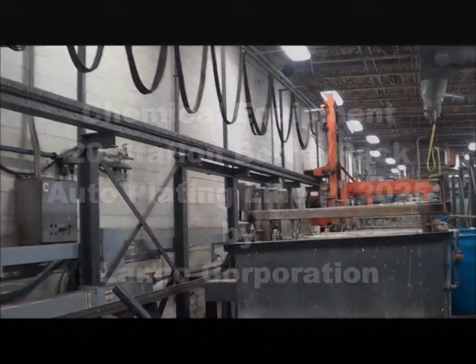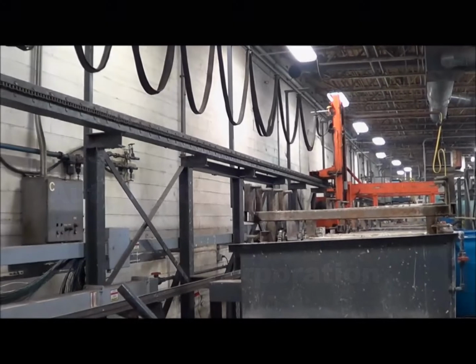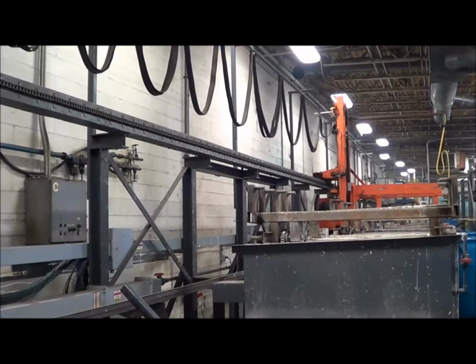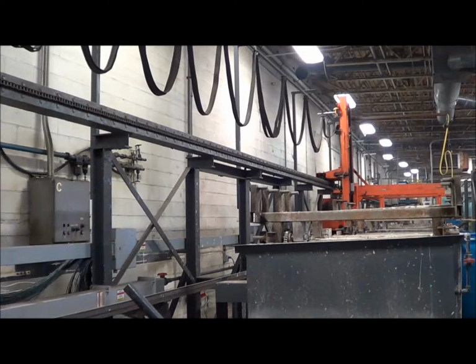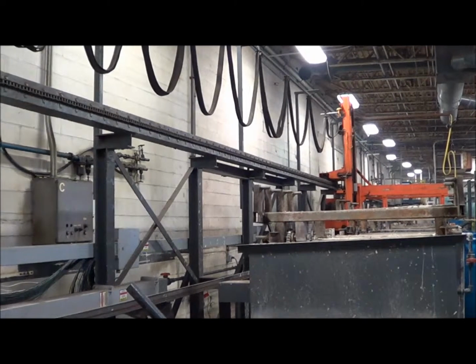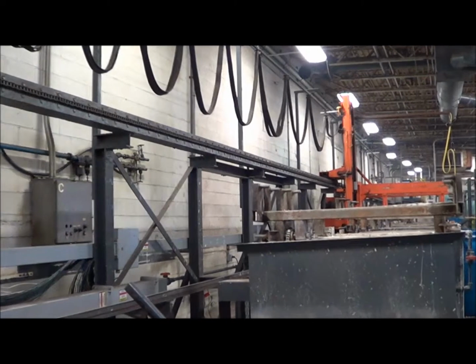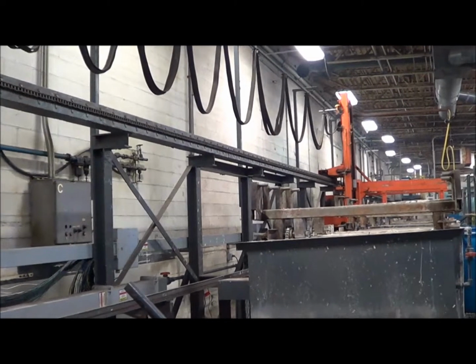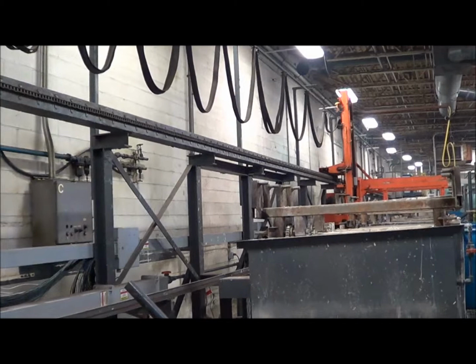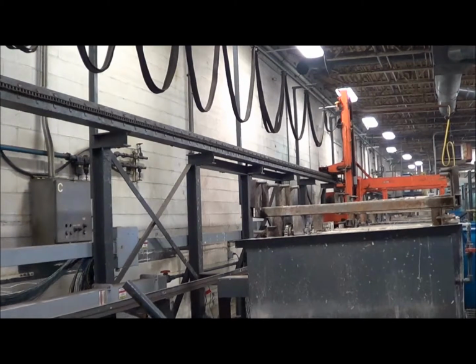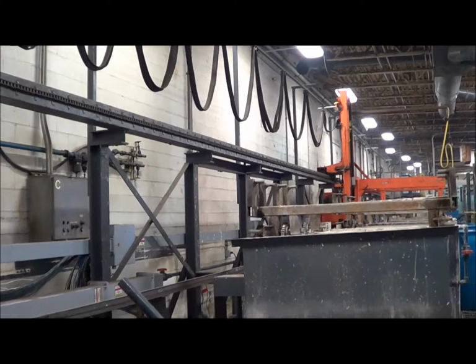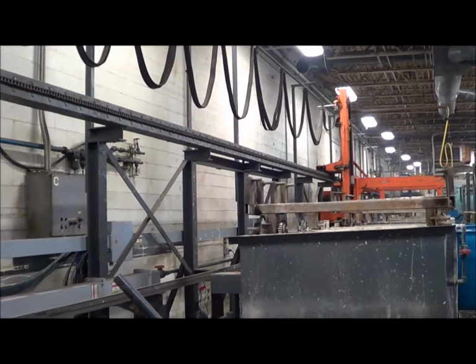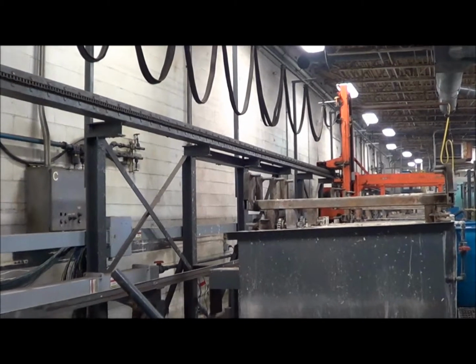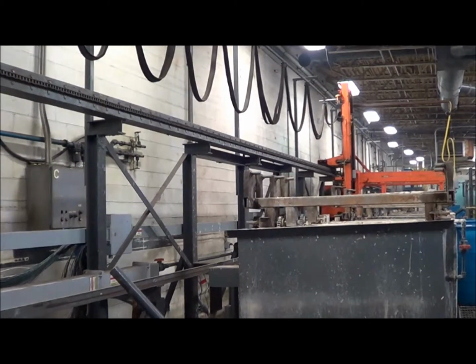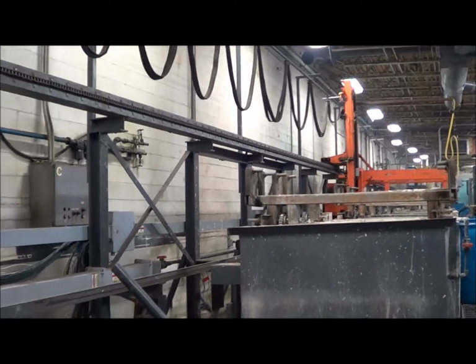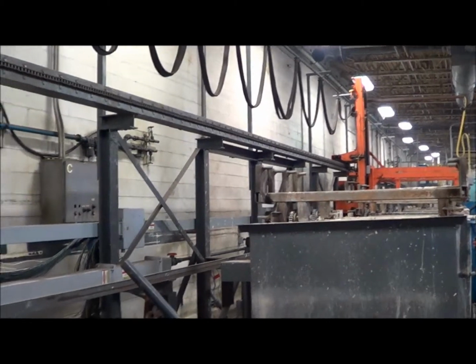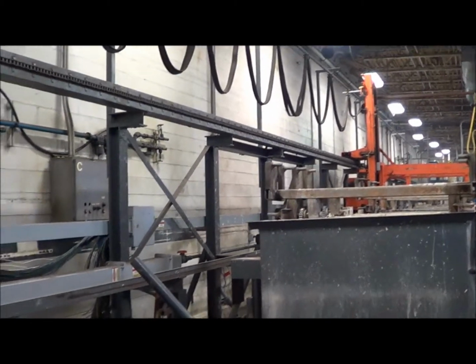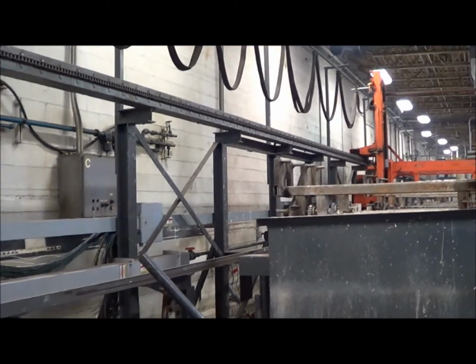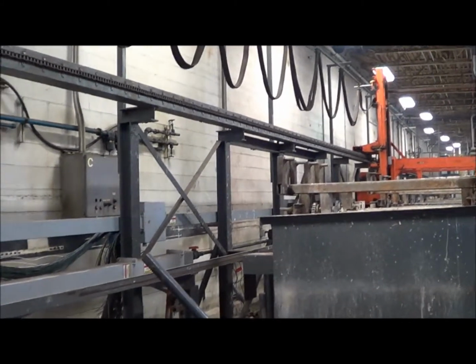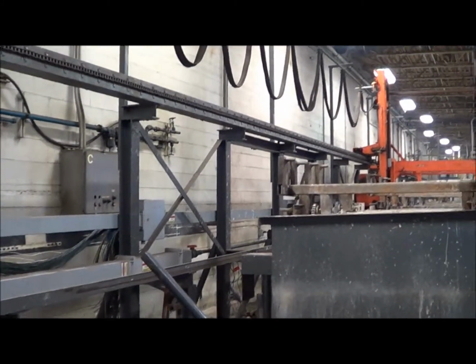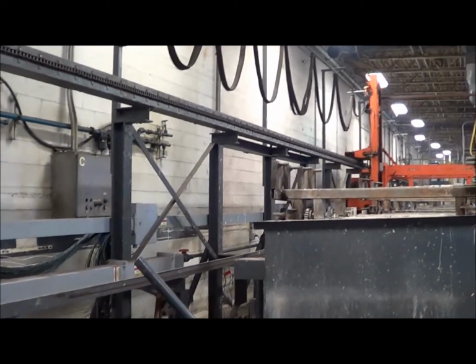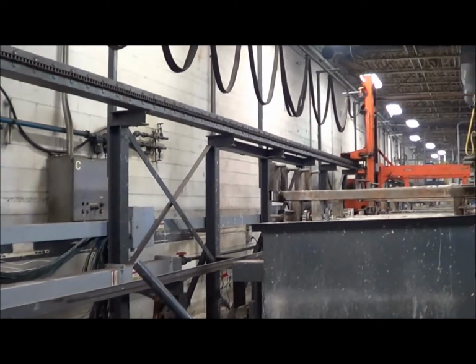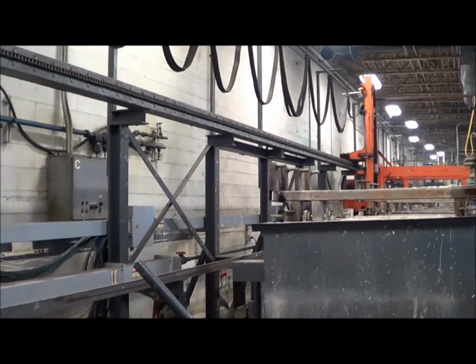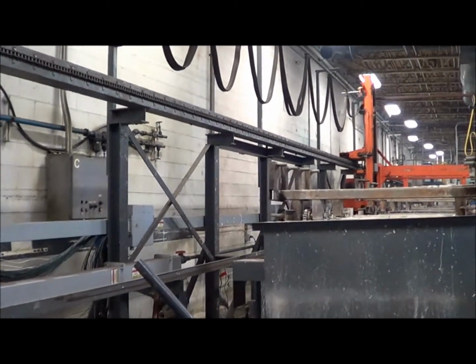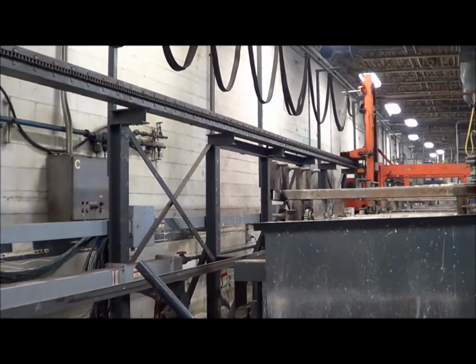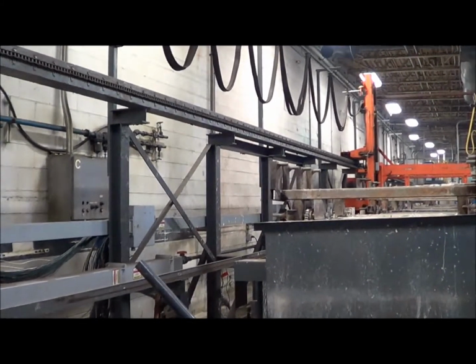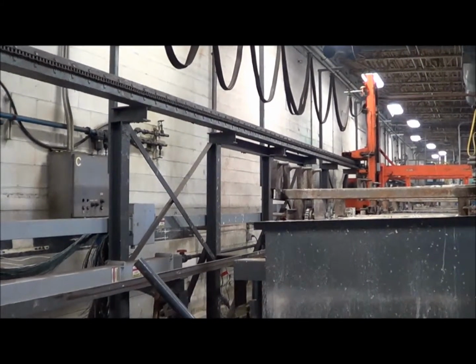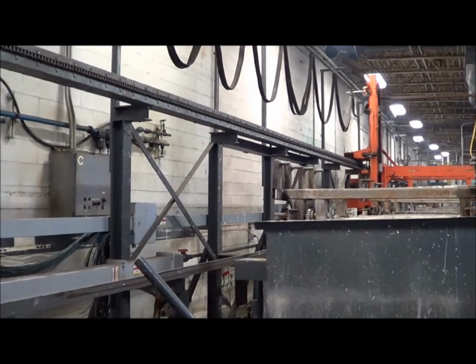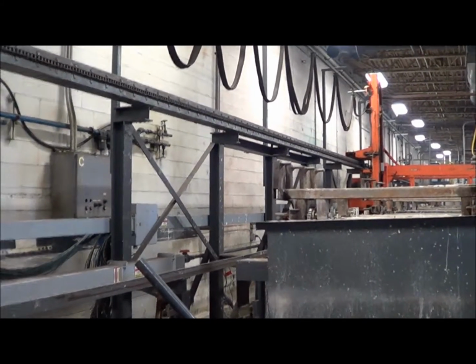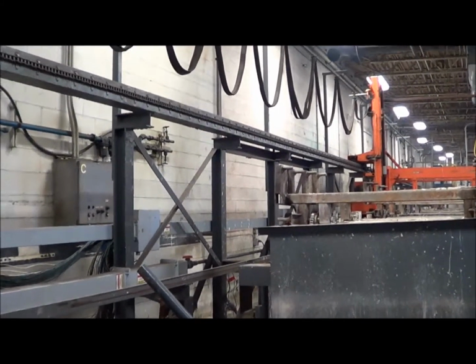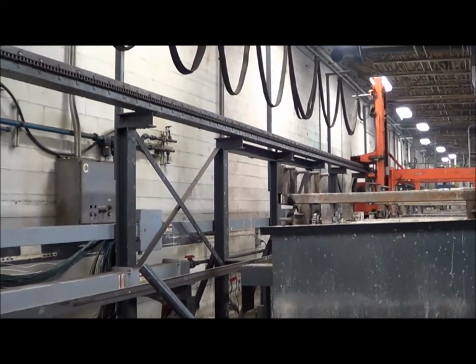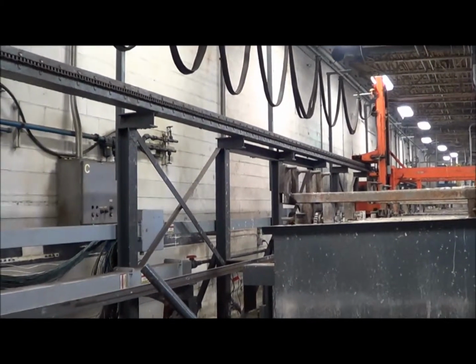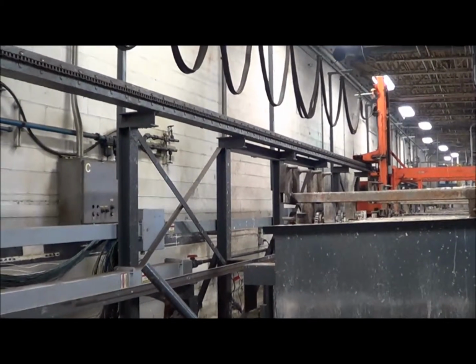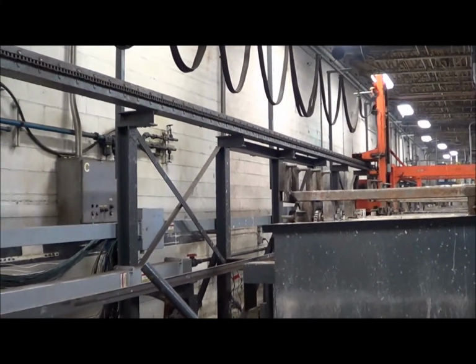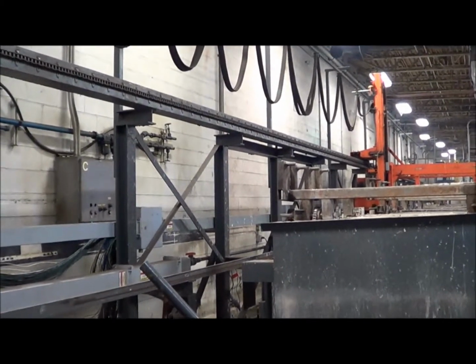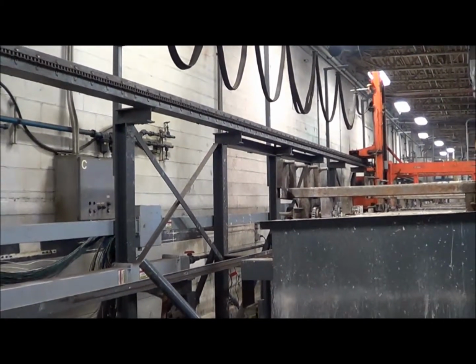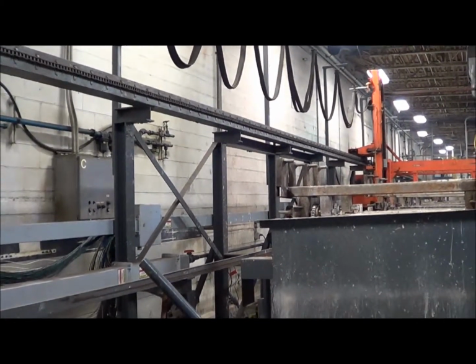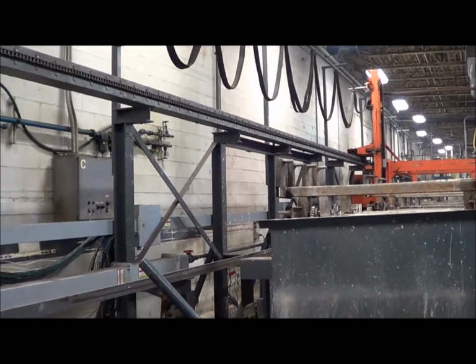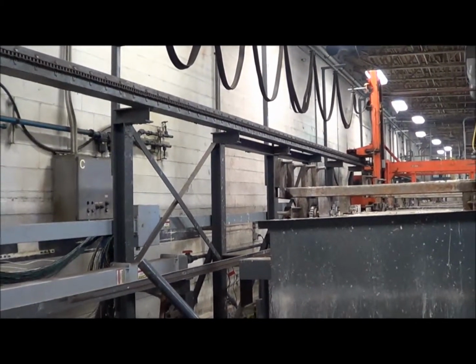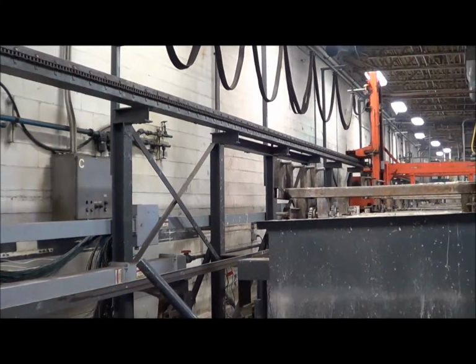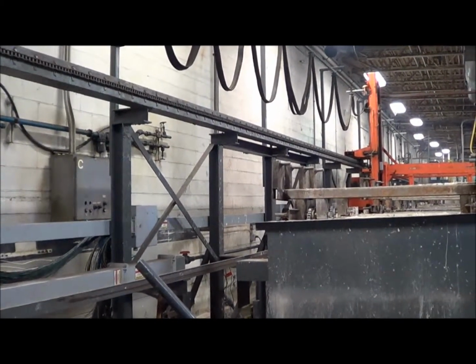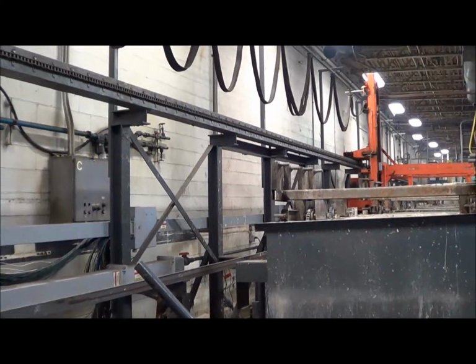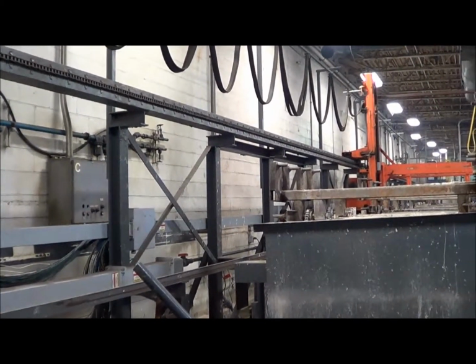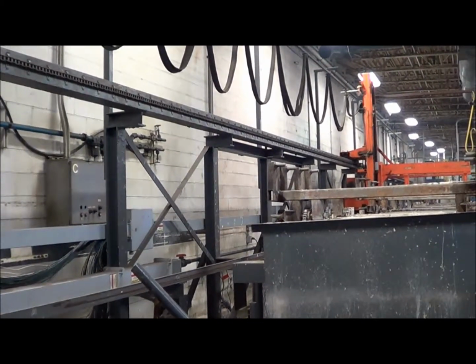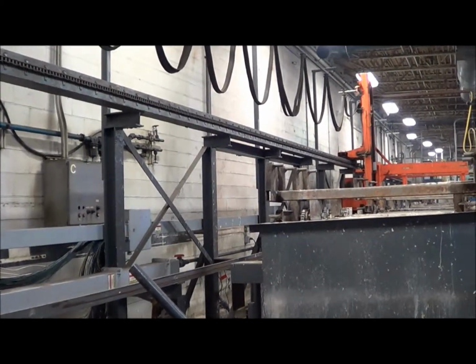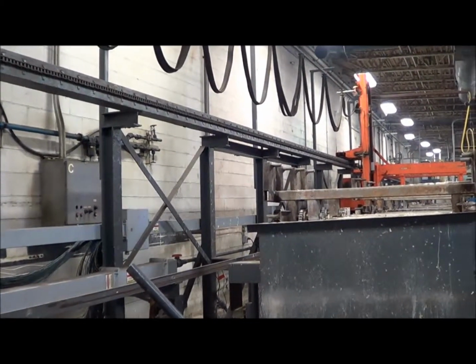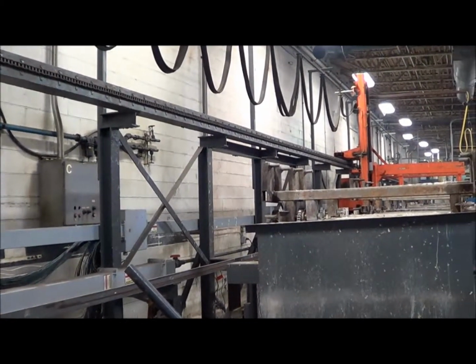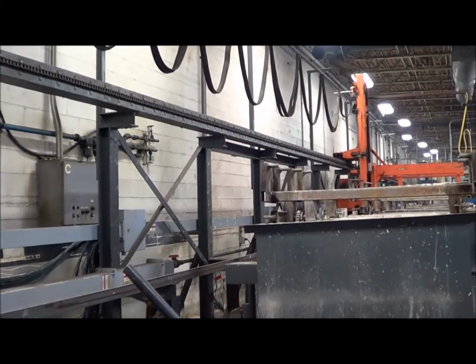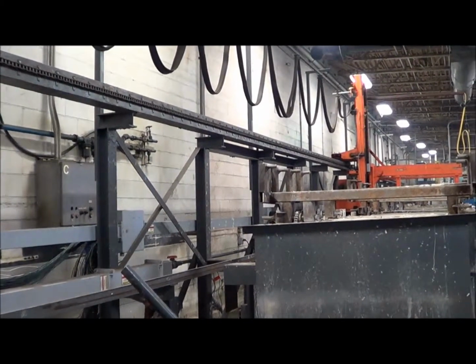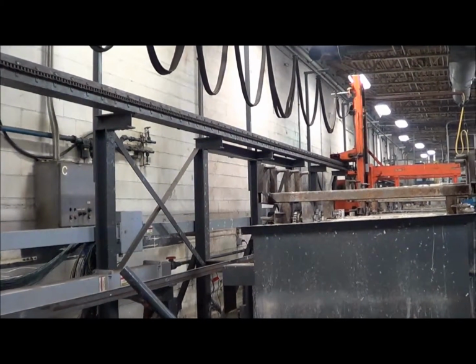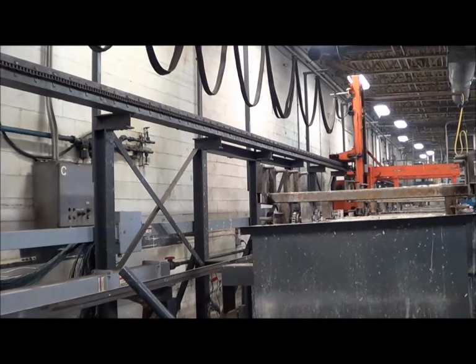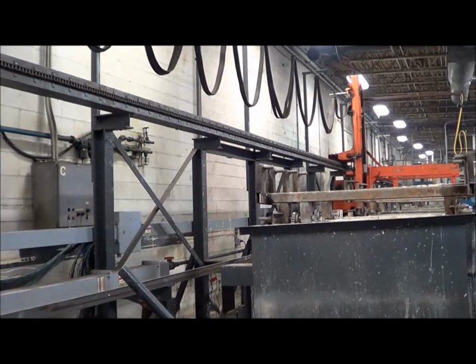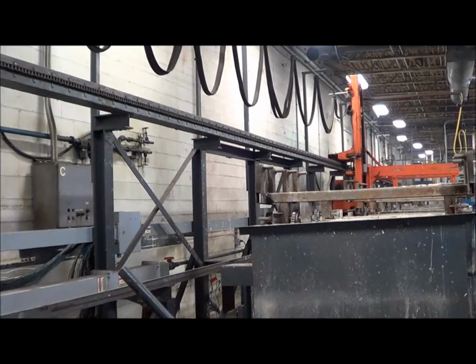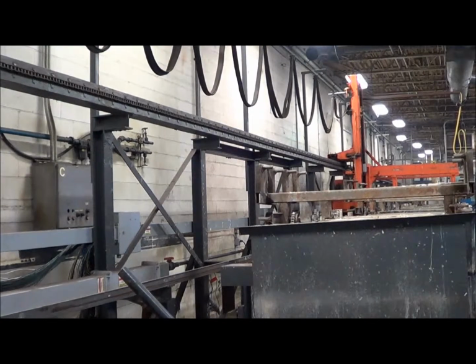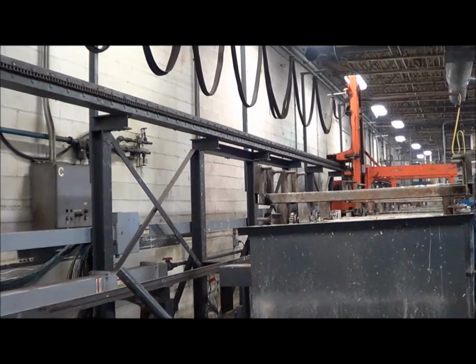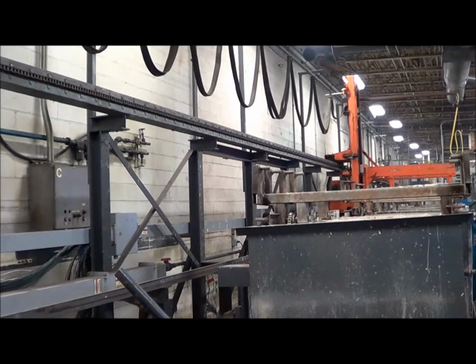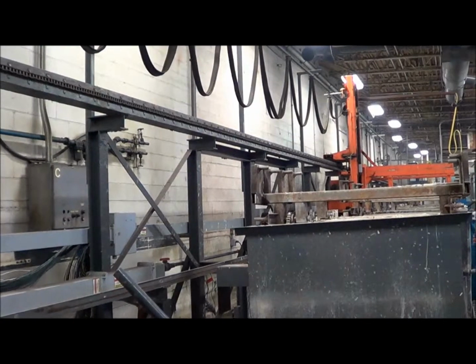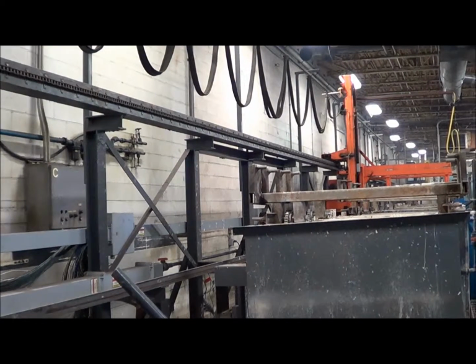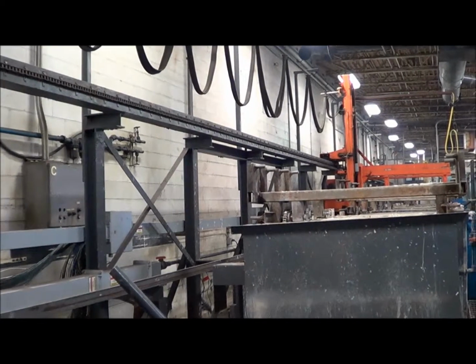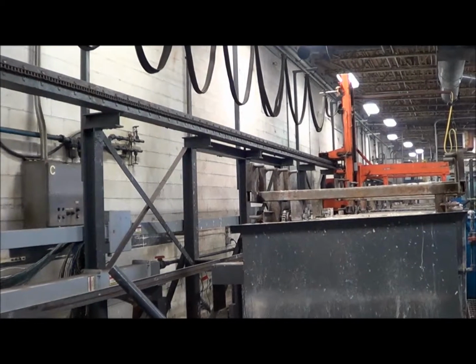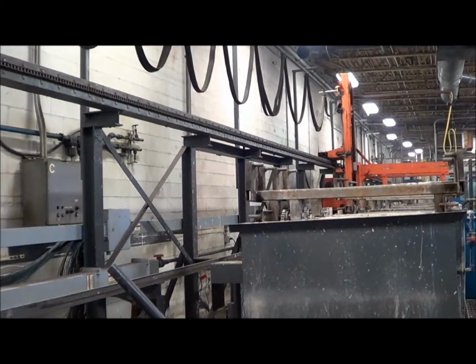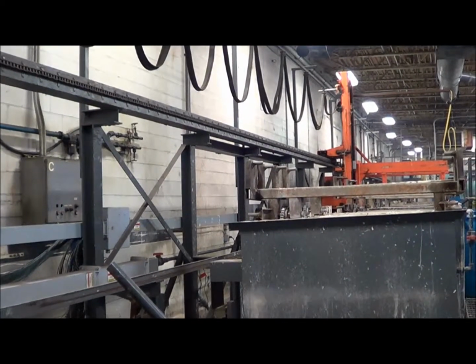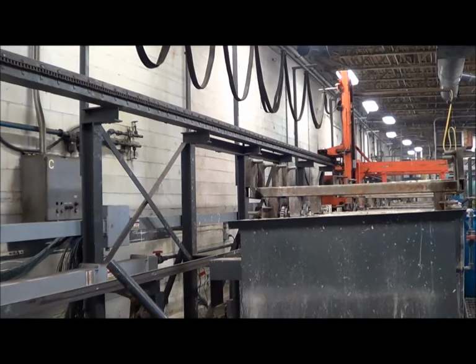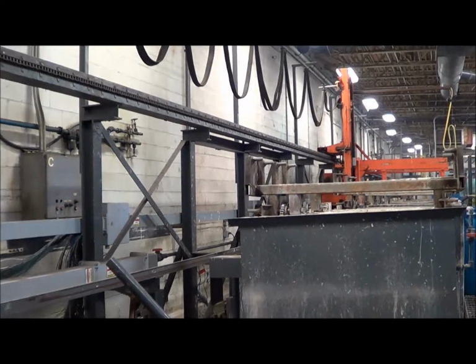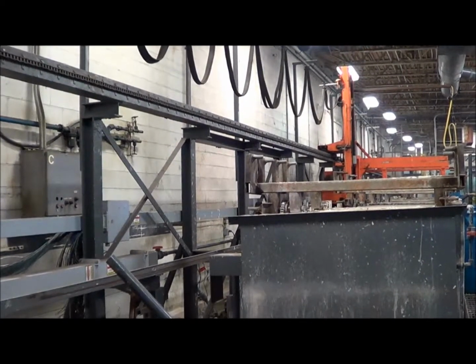Hi, I'm Wayne. Today we're looking at a chemical equipment barrel rack FOS line.